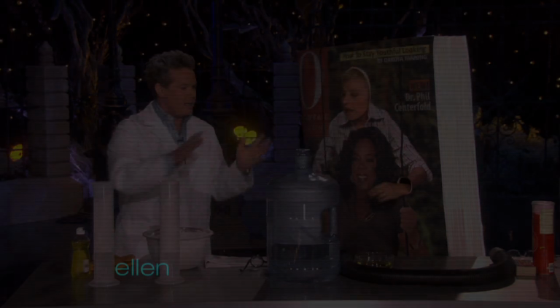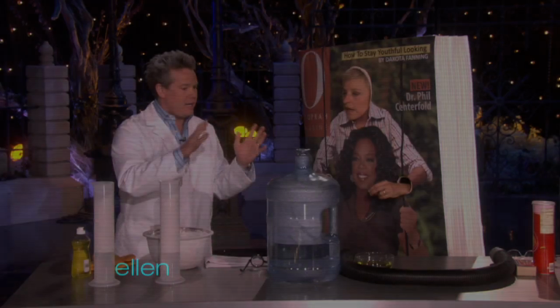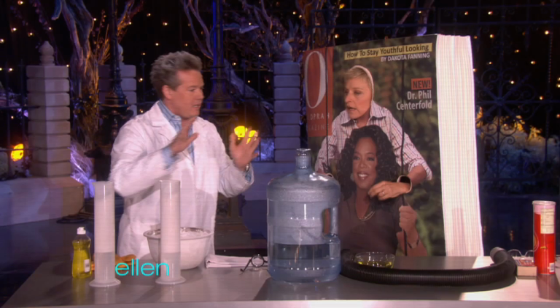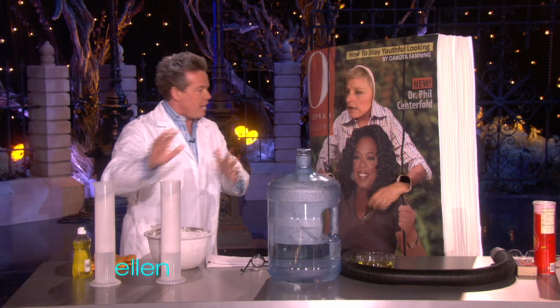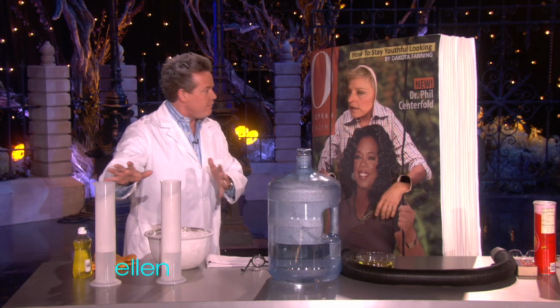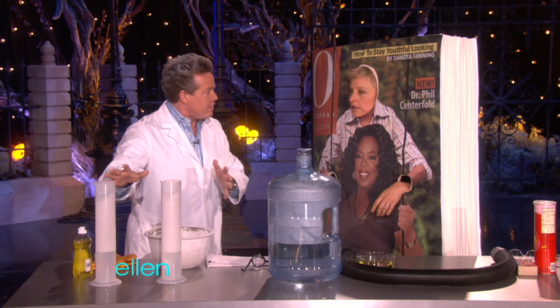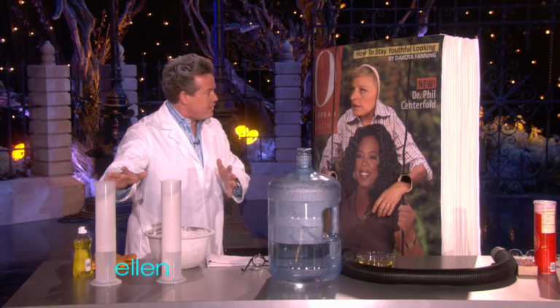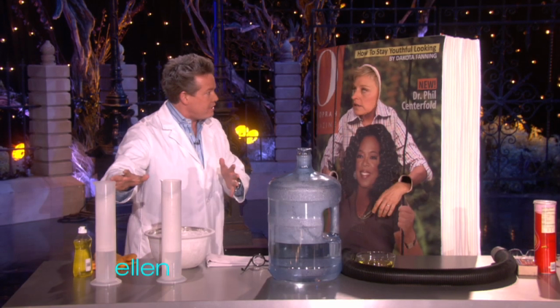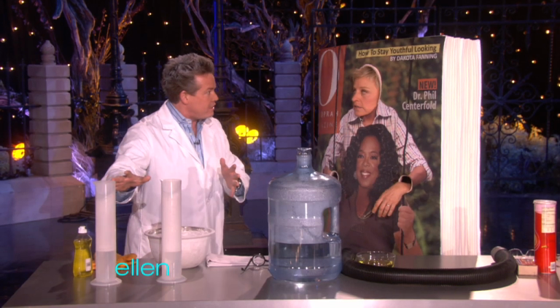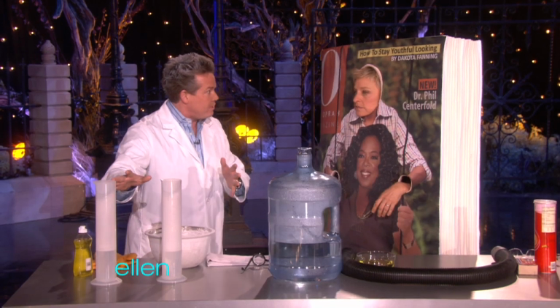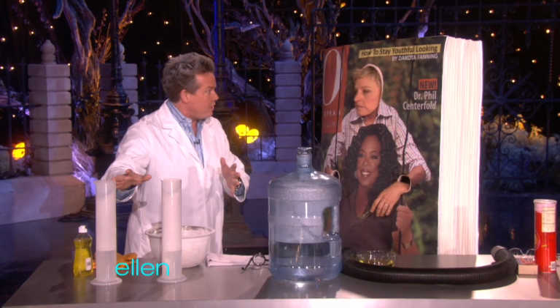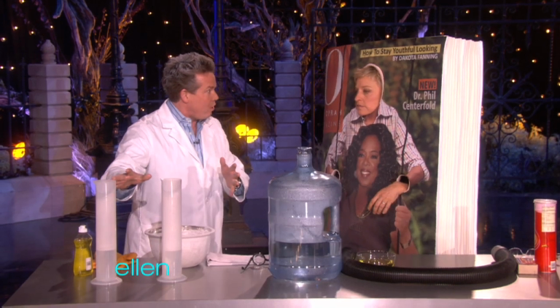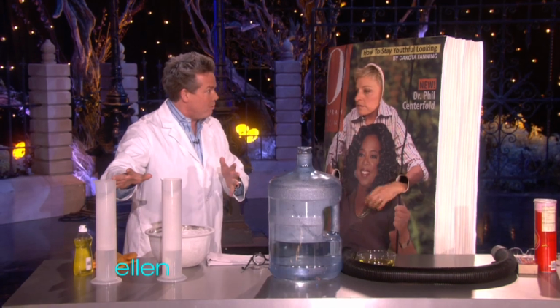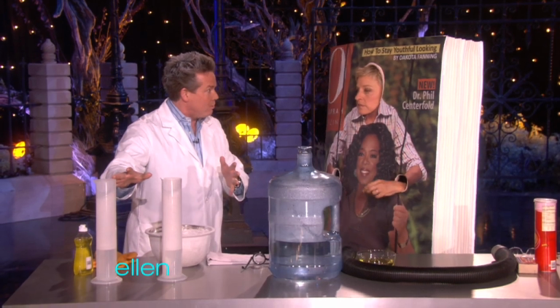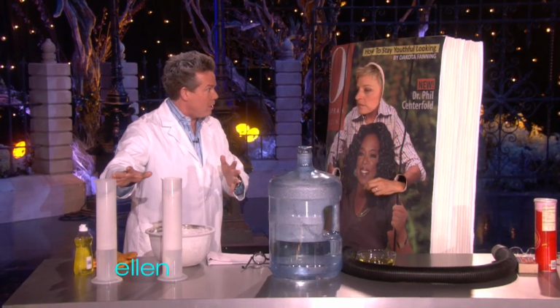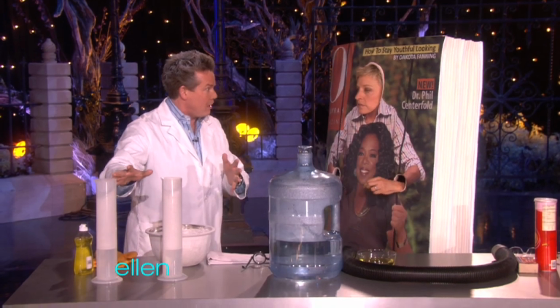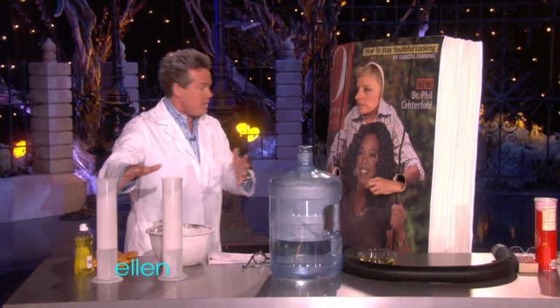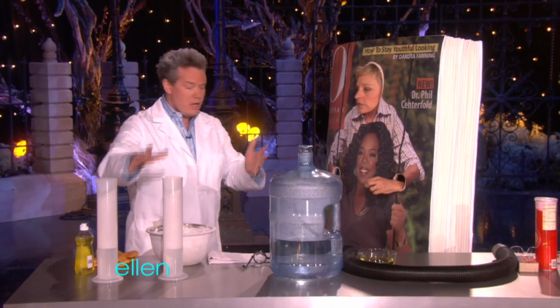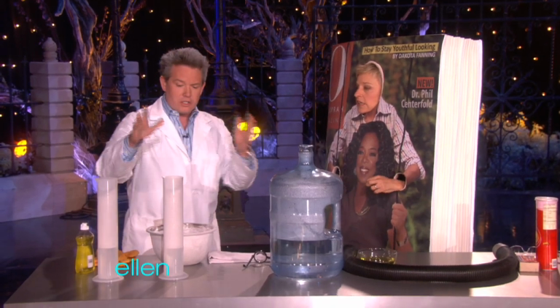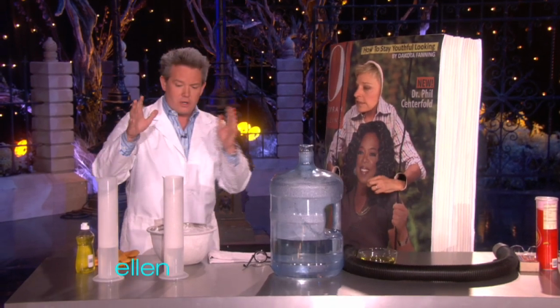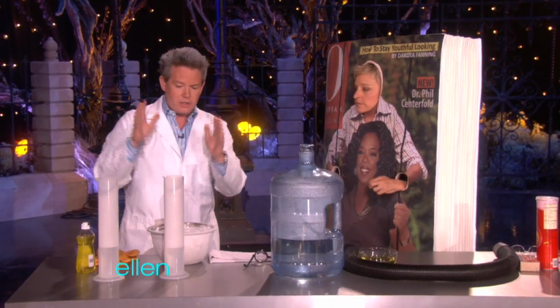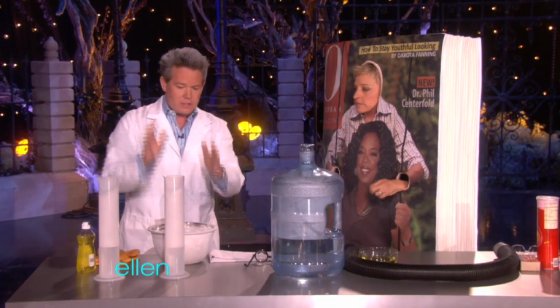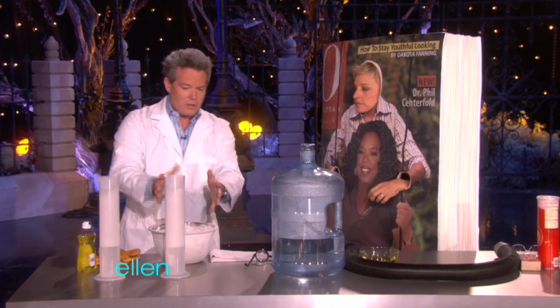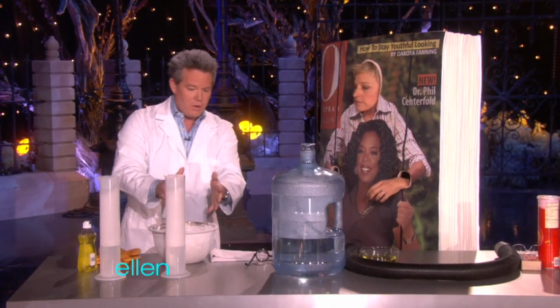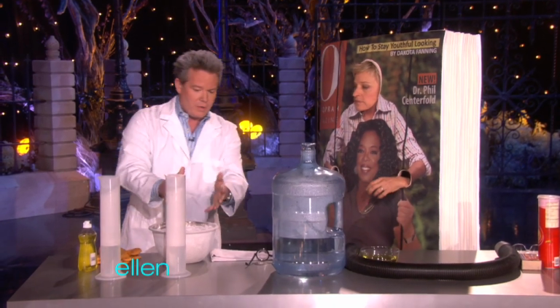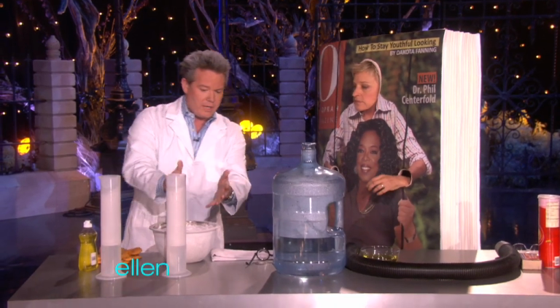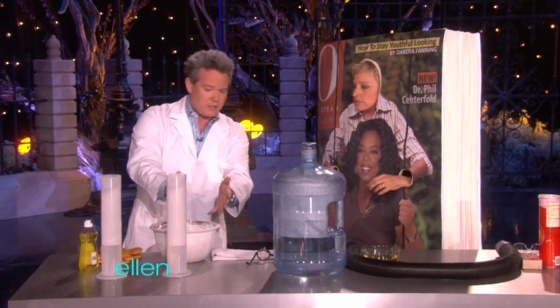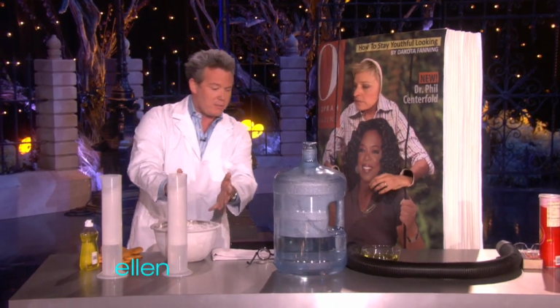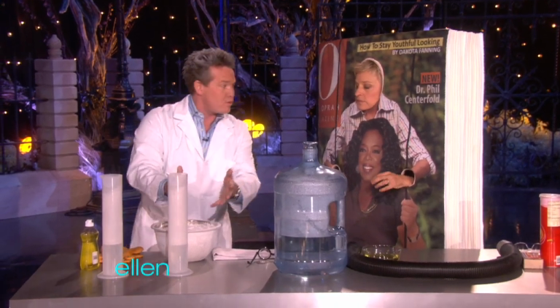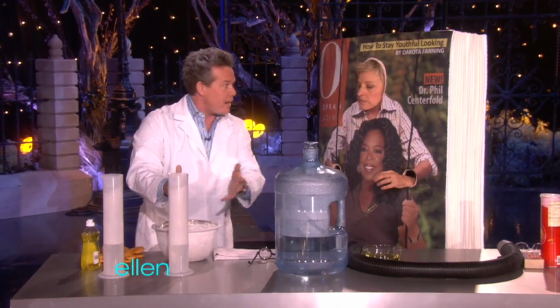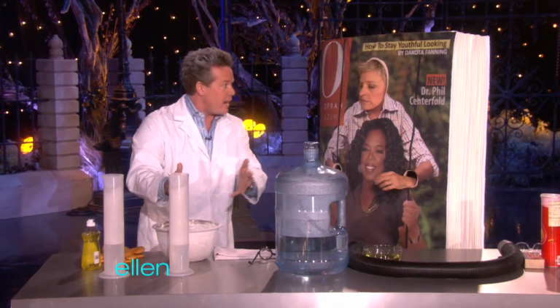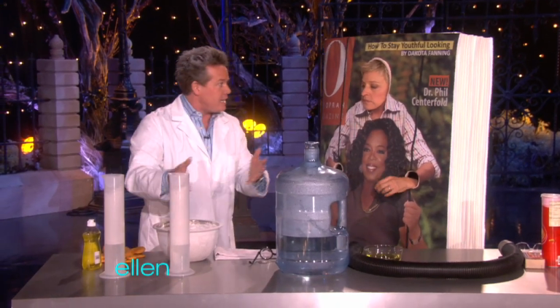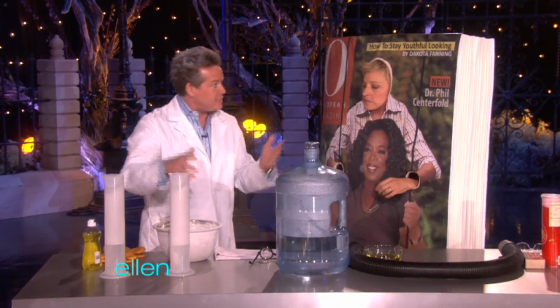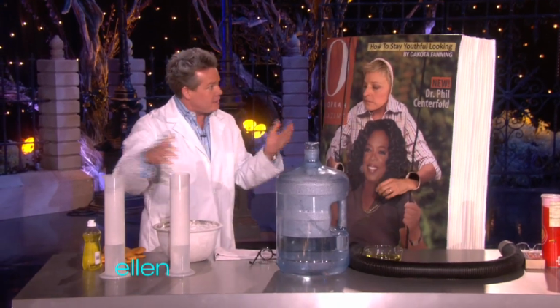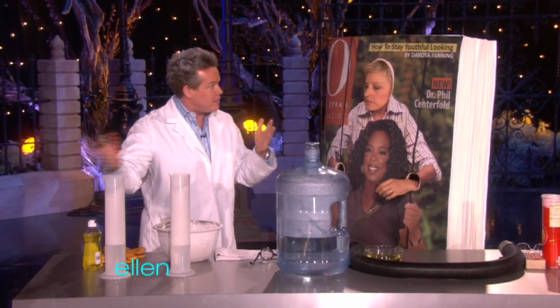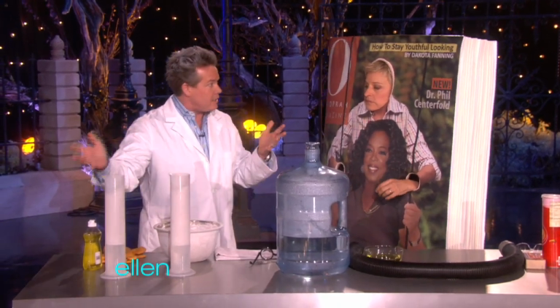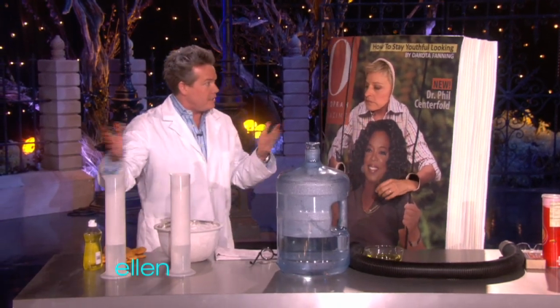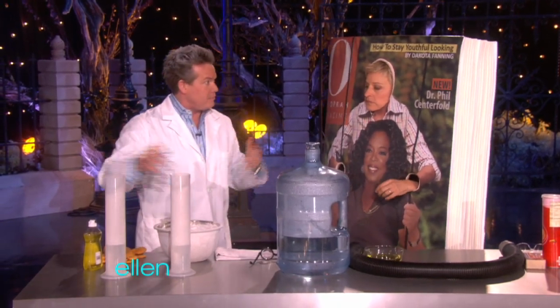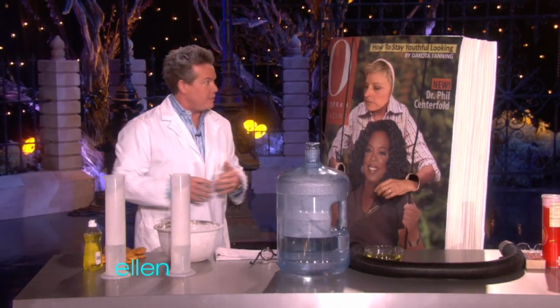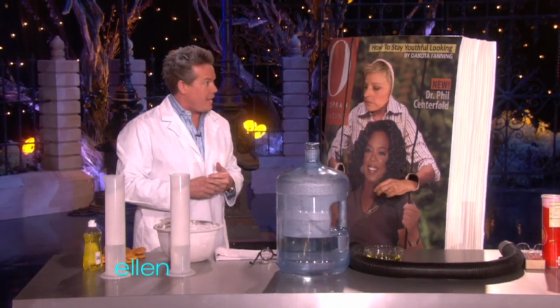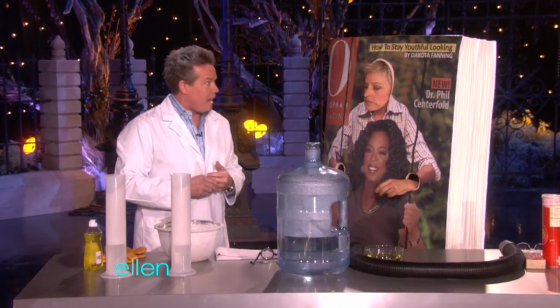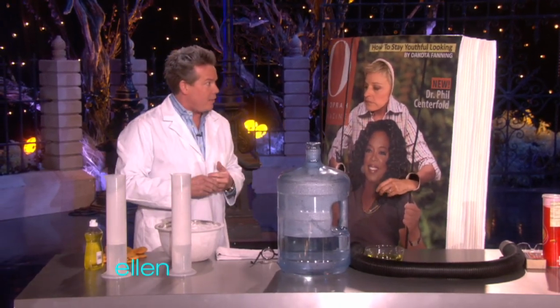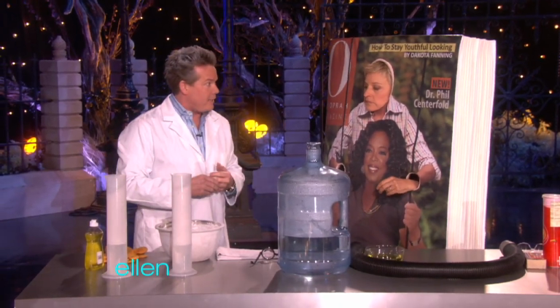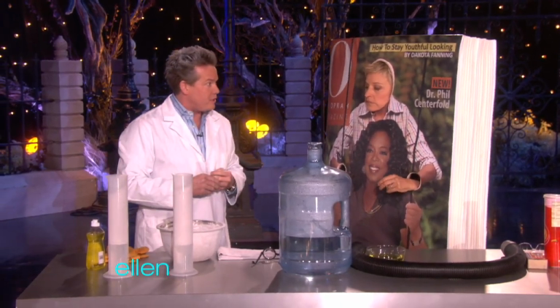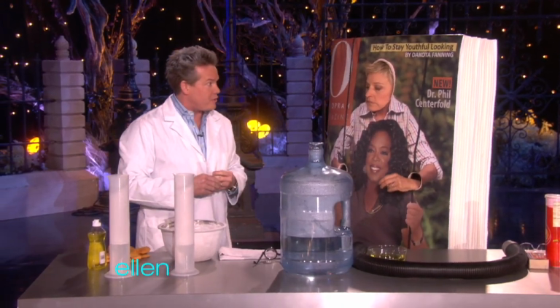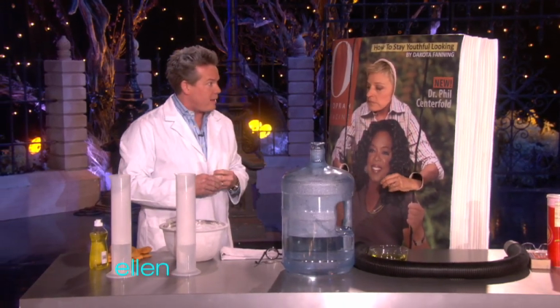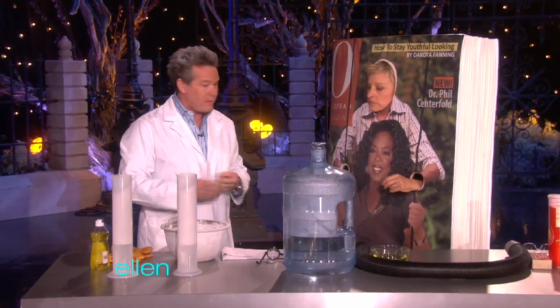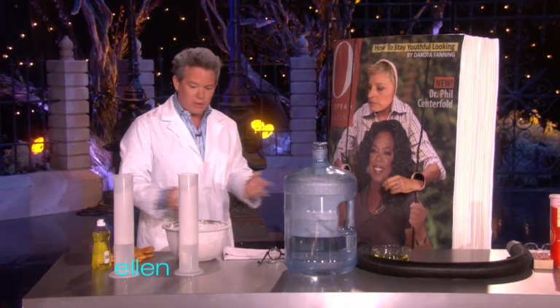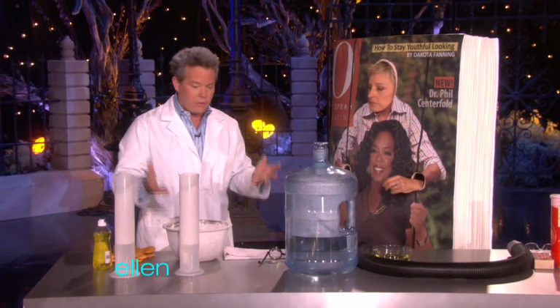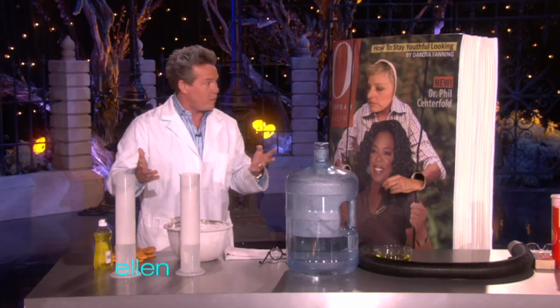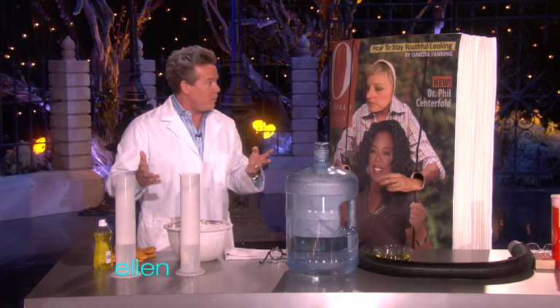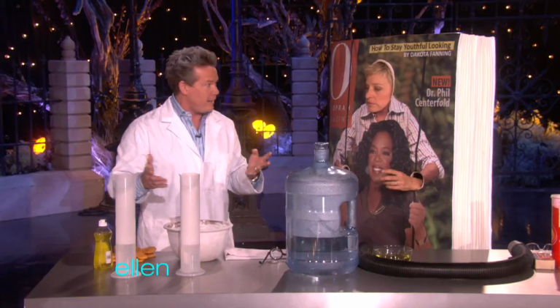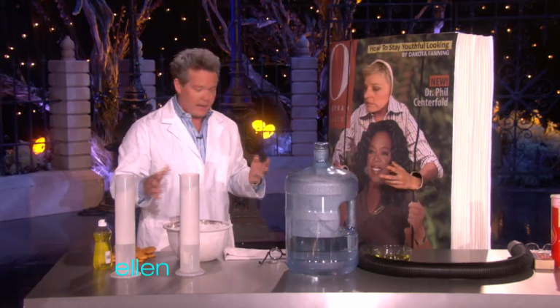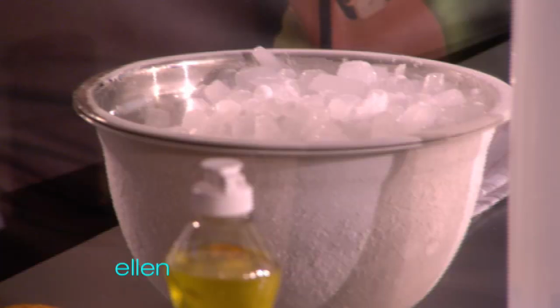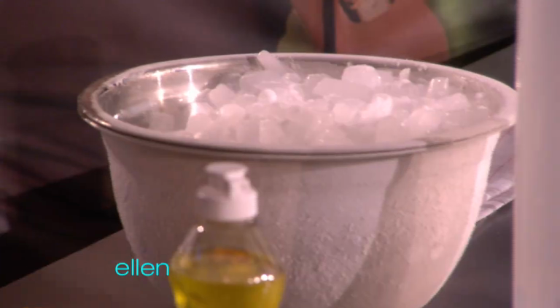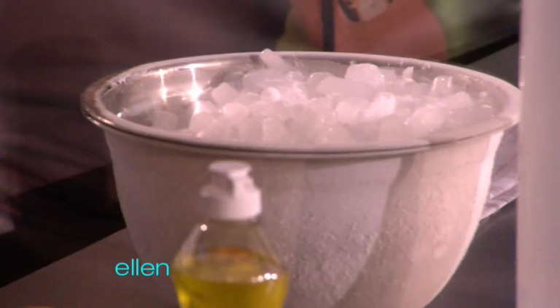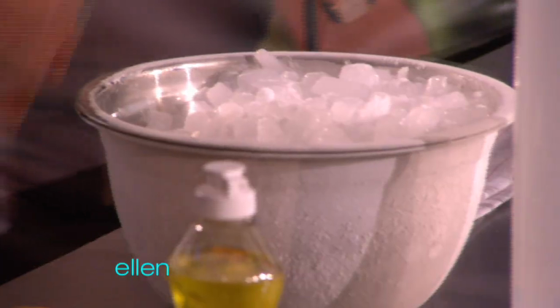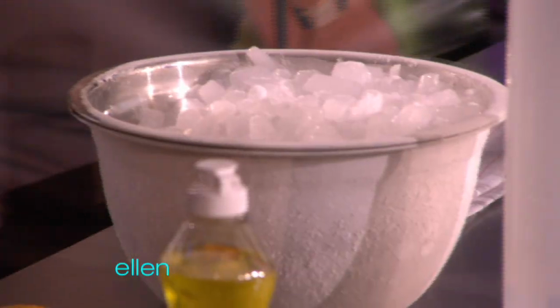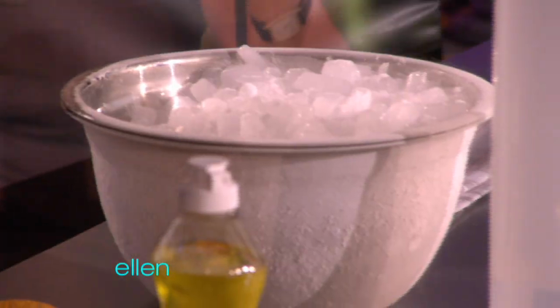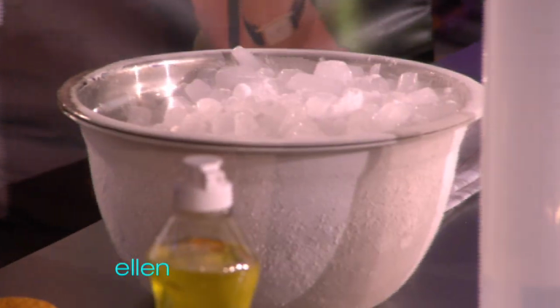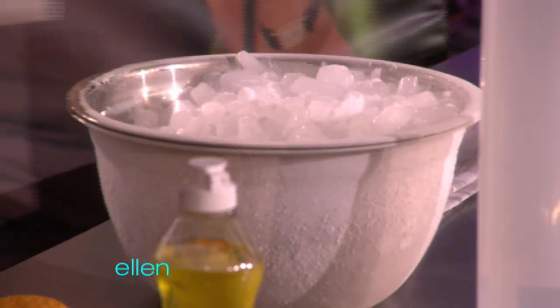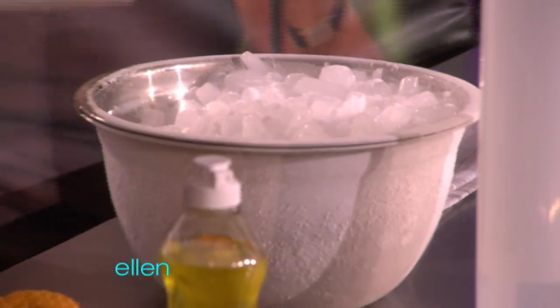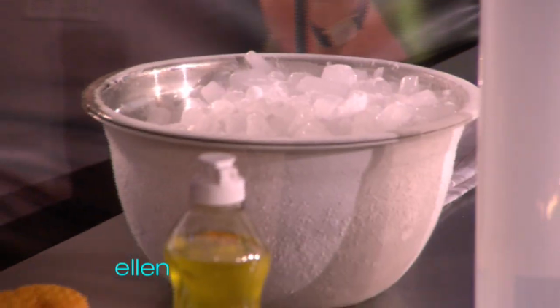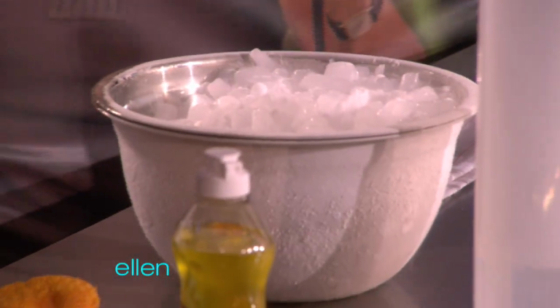A lot of fun things to do at home. So here's some dry ice, and with Halloween just right around the corner, why not? Here's what you need to do.